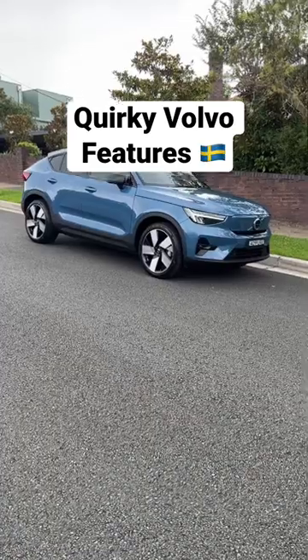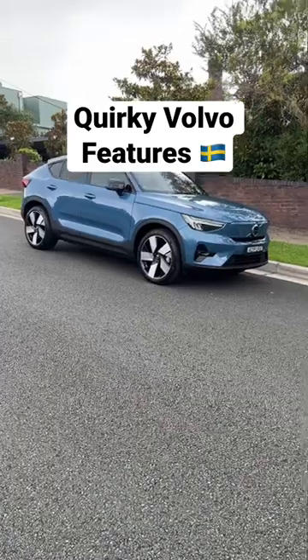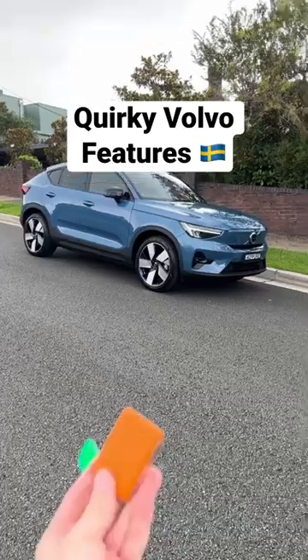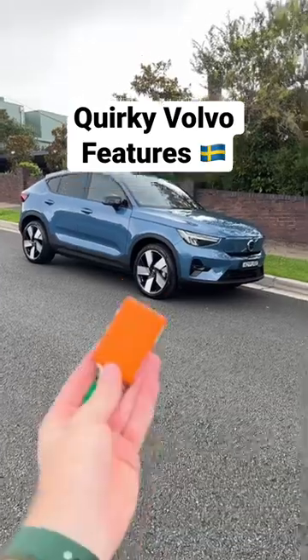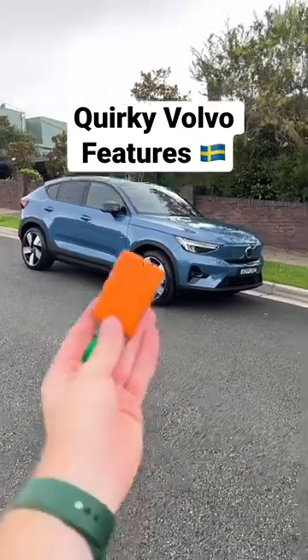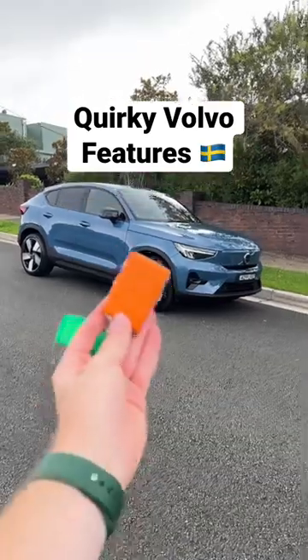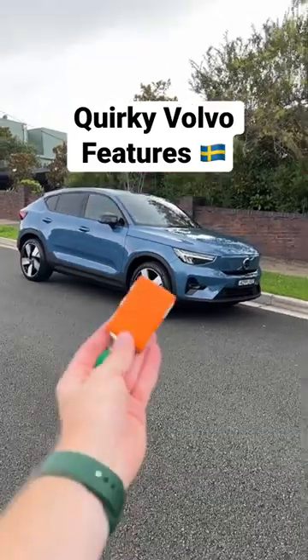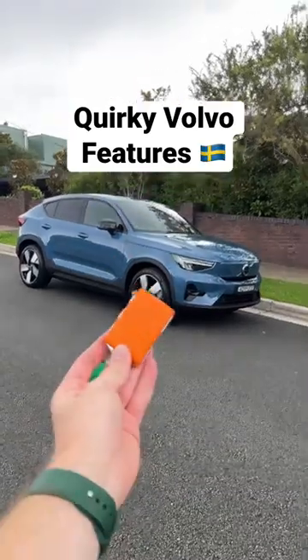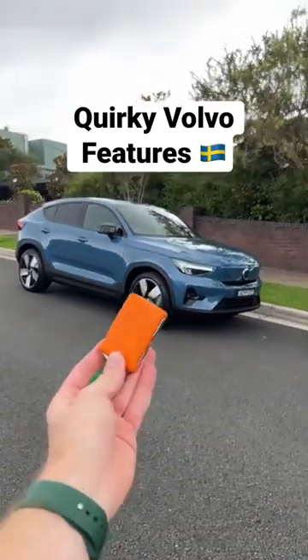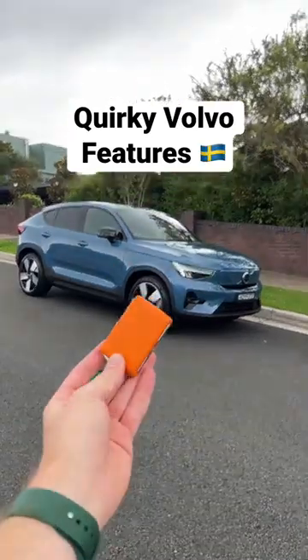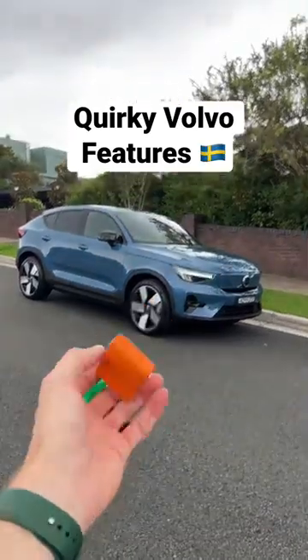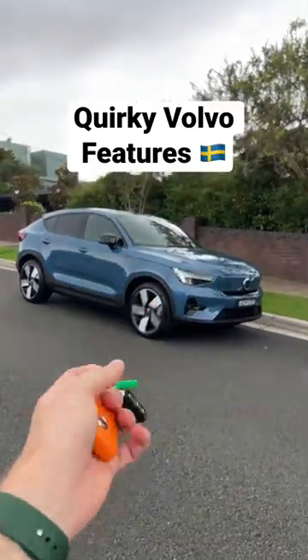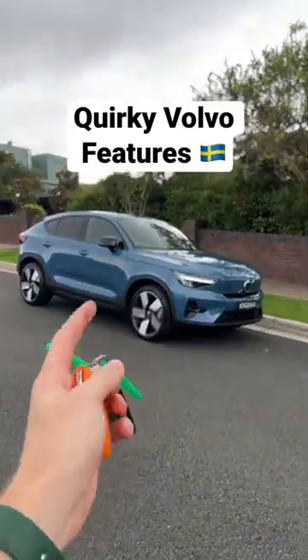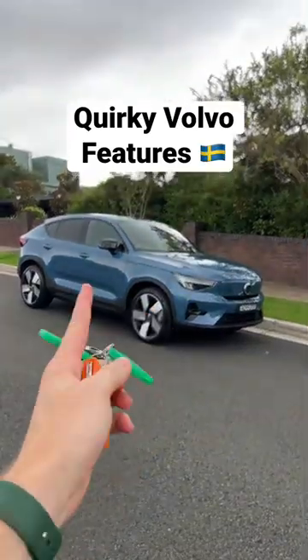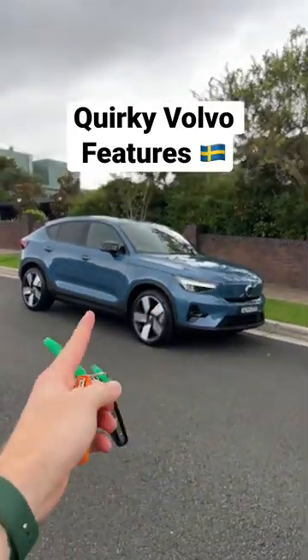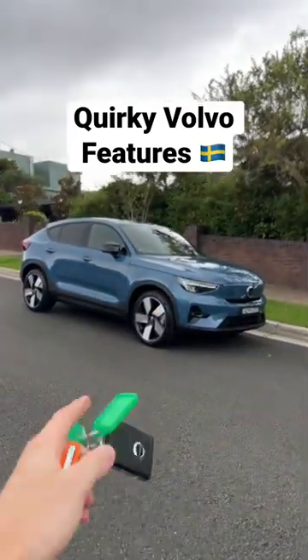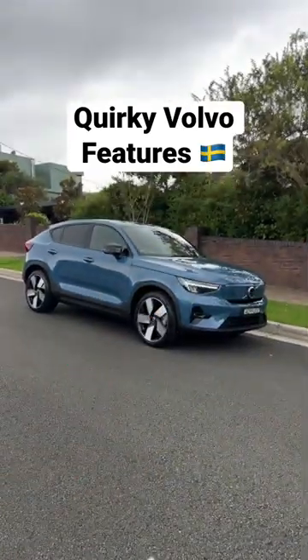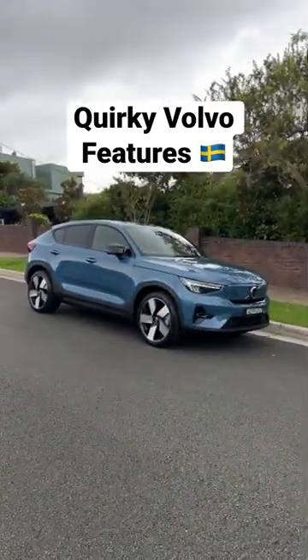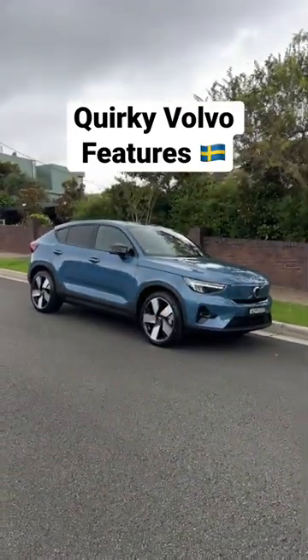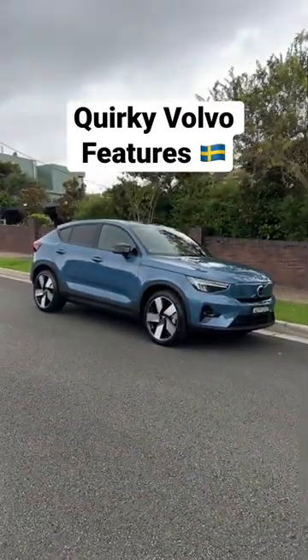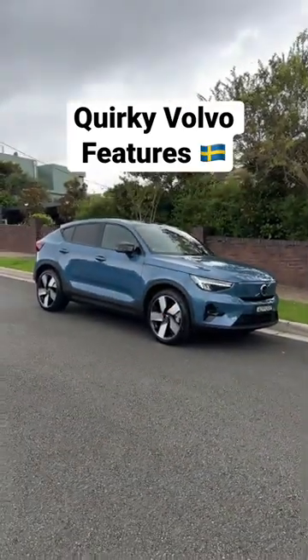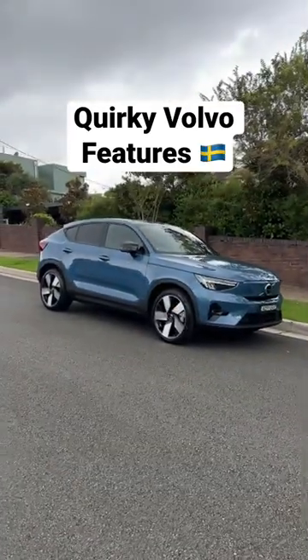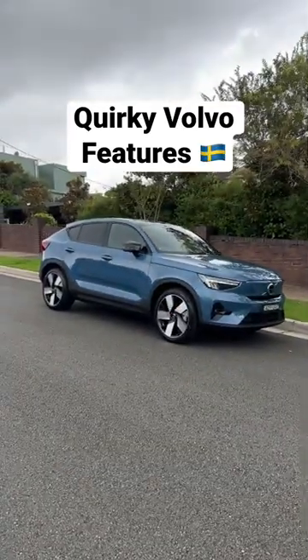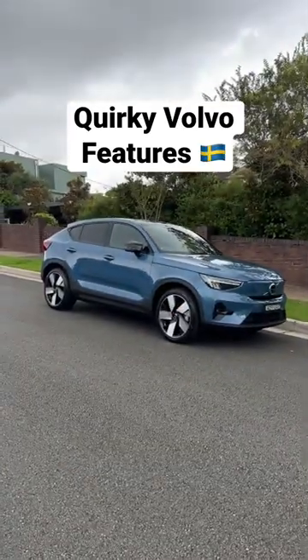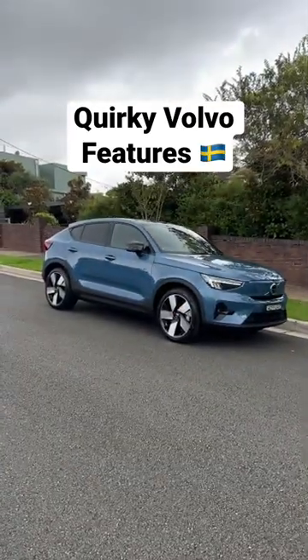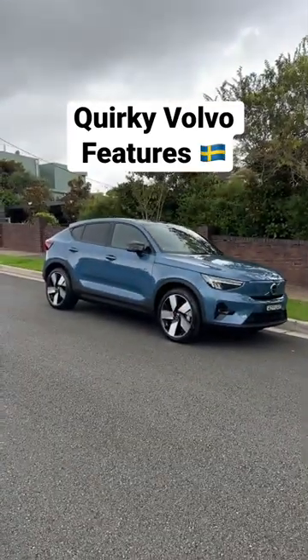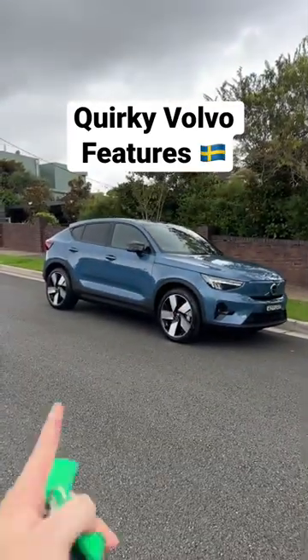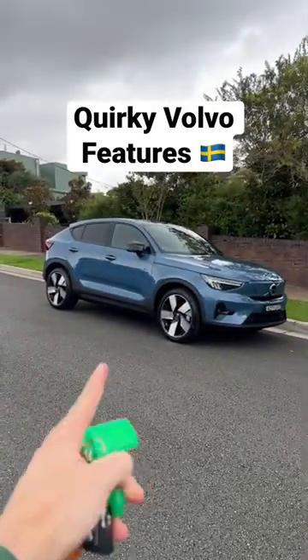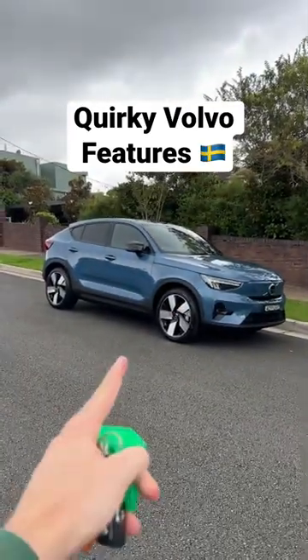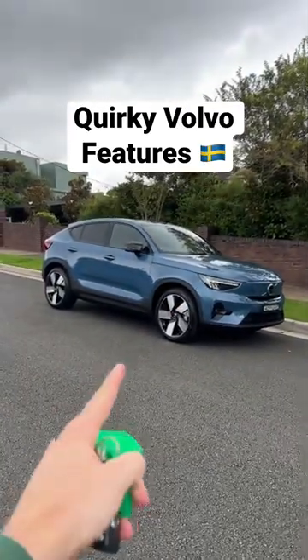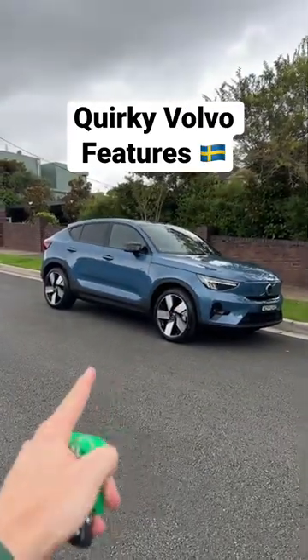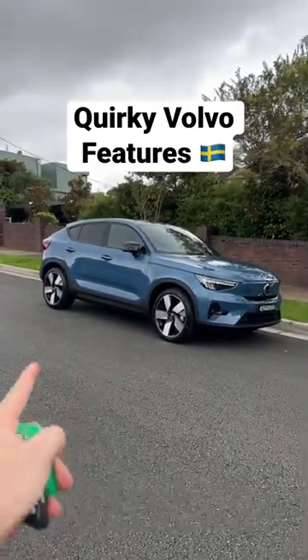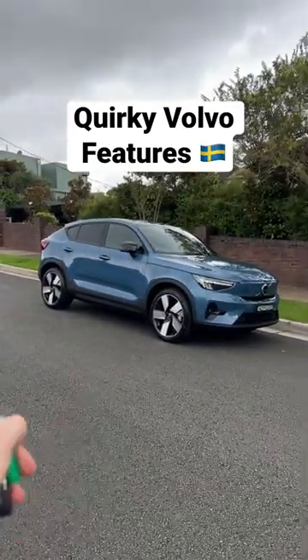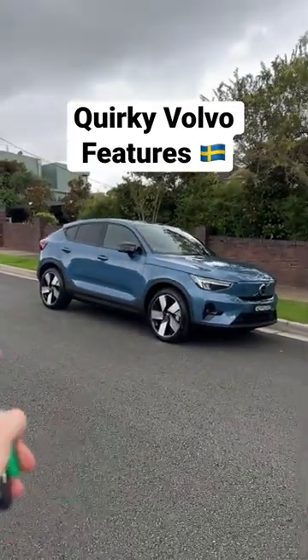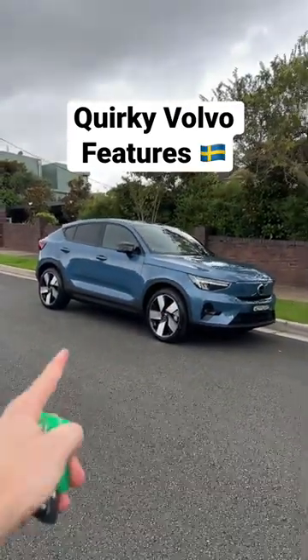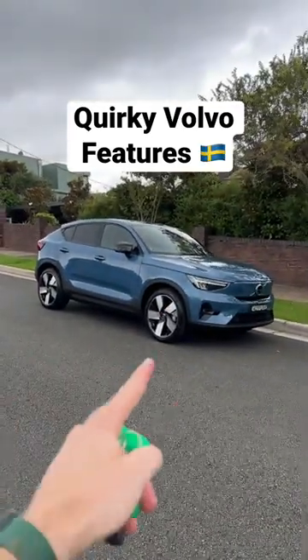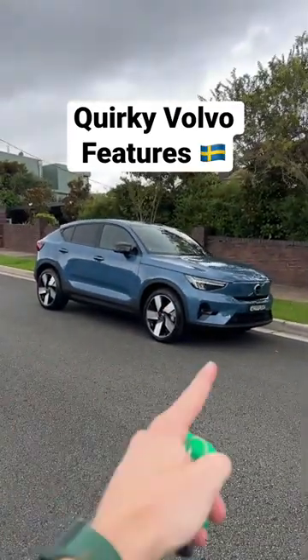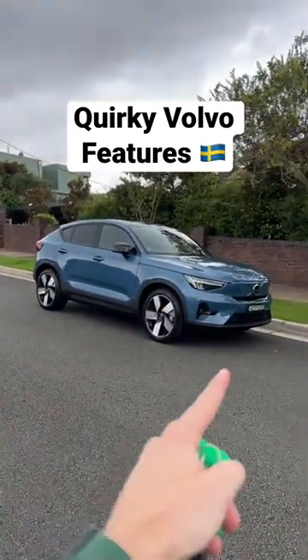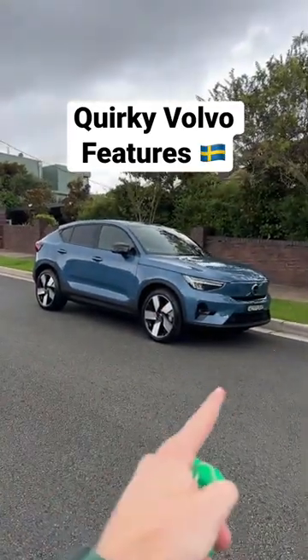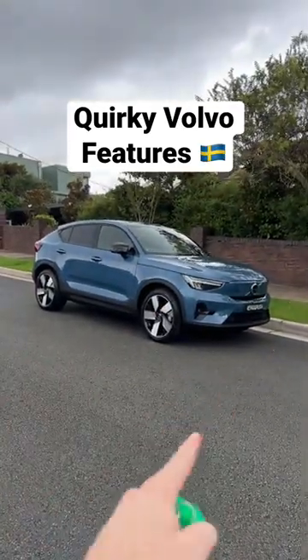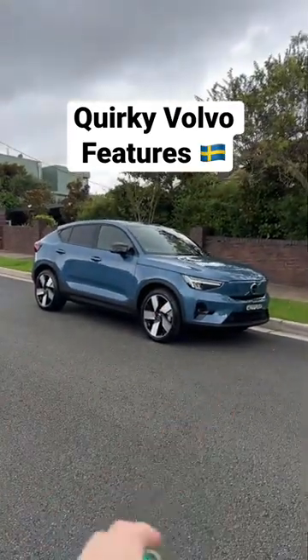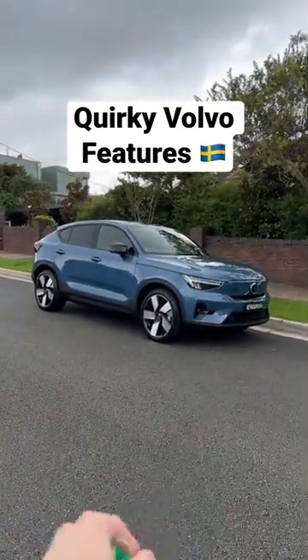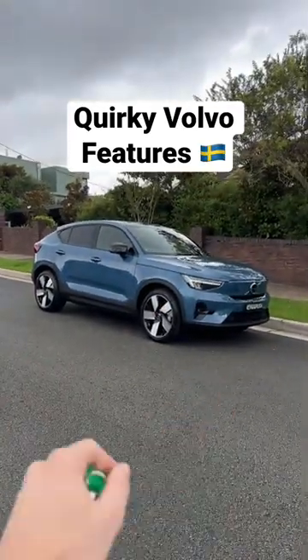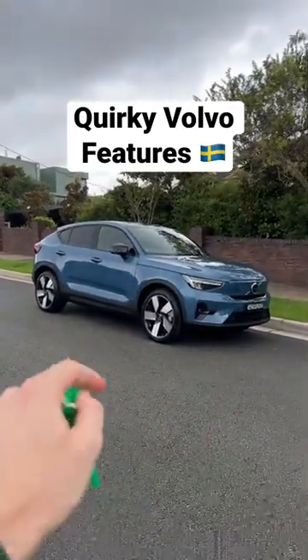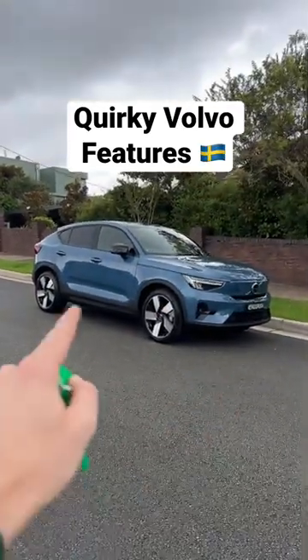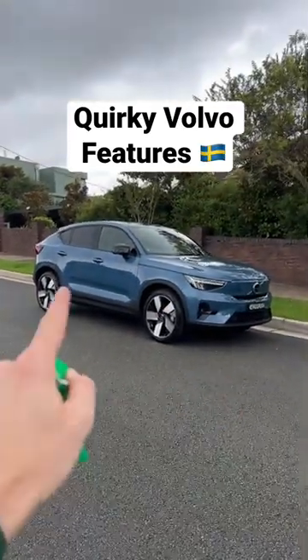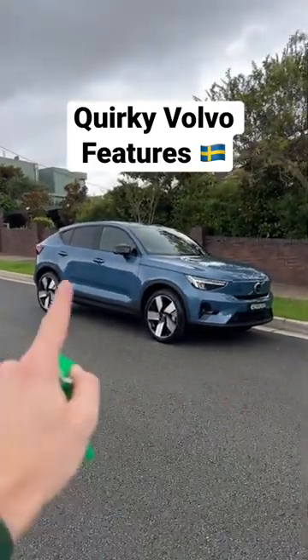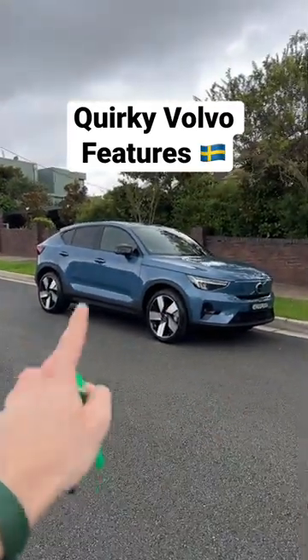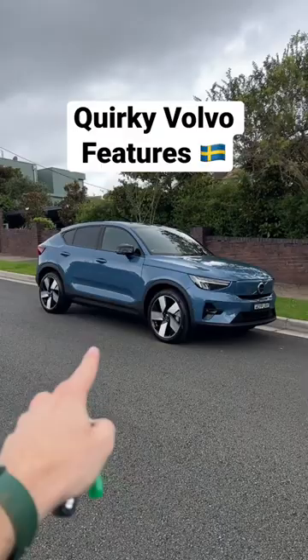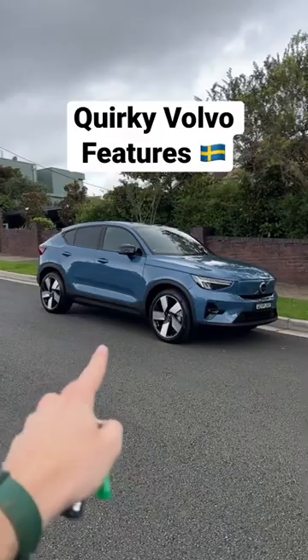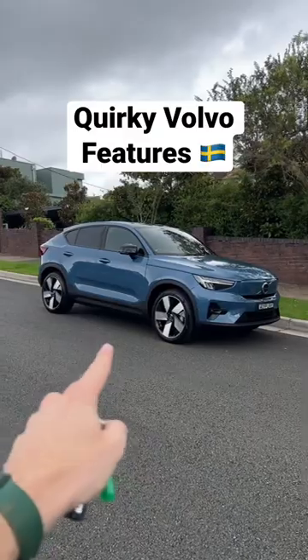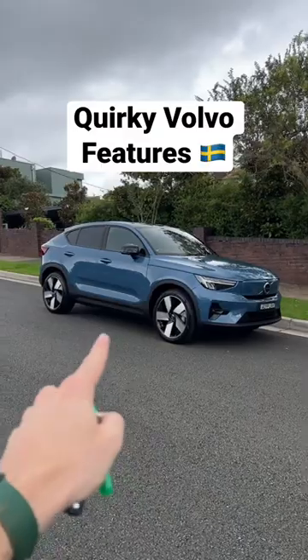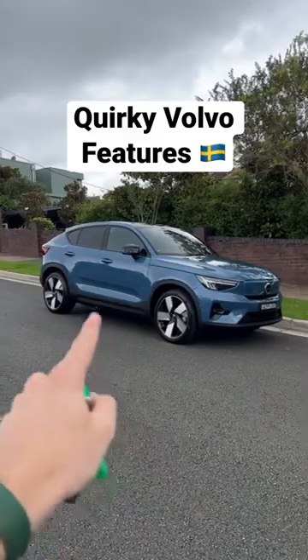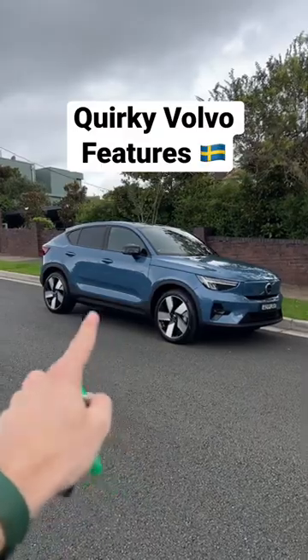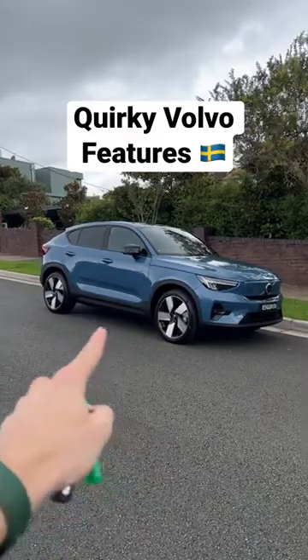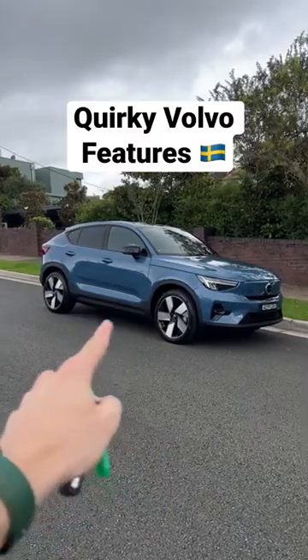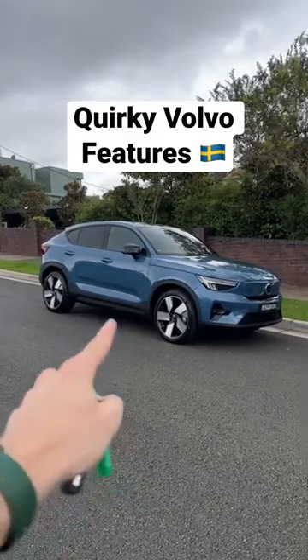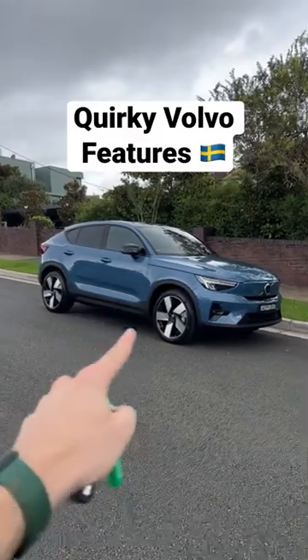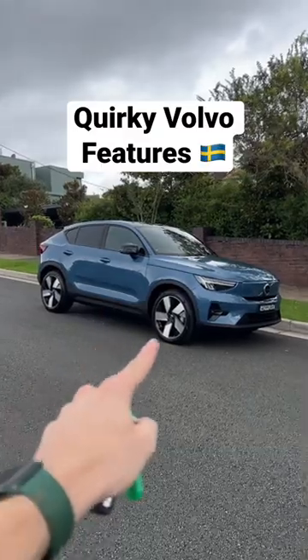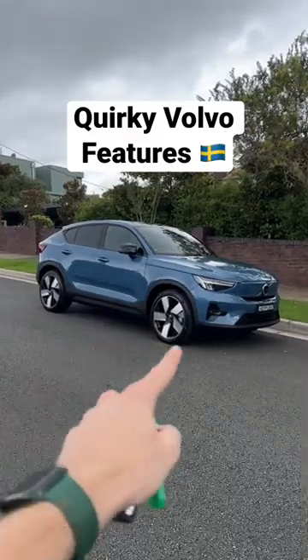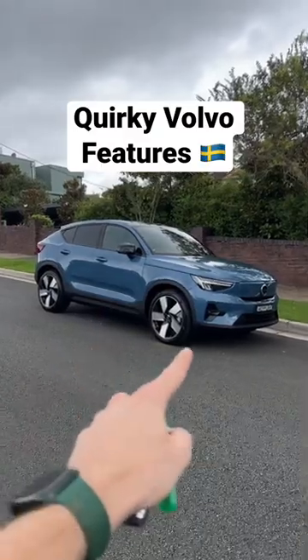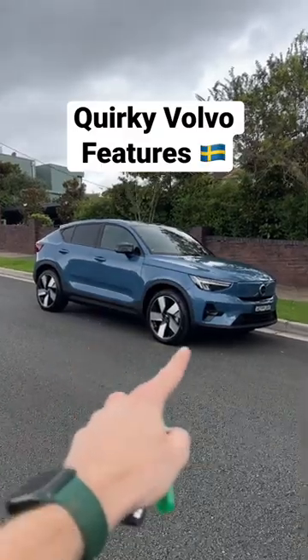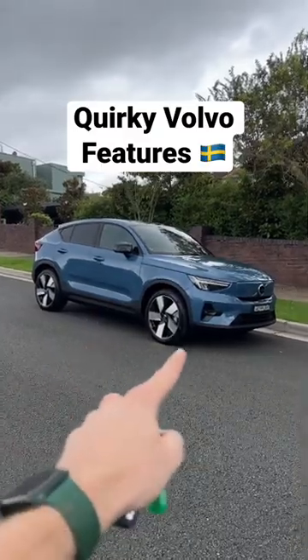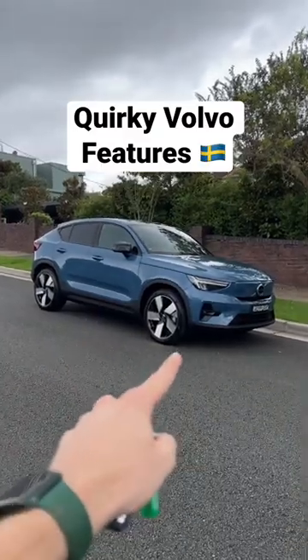I just picked up the keys to the Volvo C40 Recharge. It's fully electric and here are some quirky Volvo features.